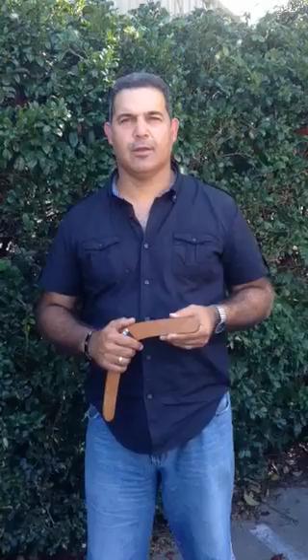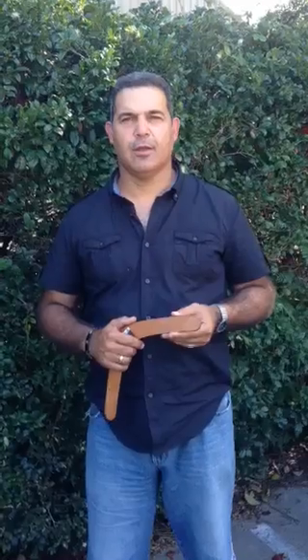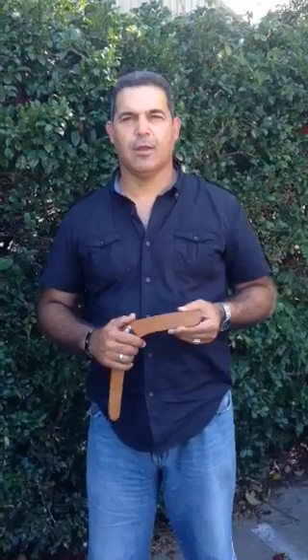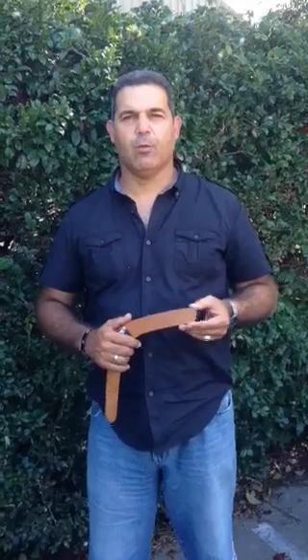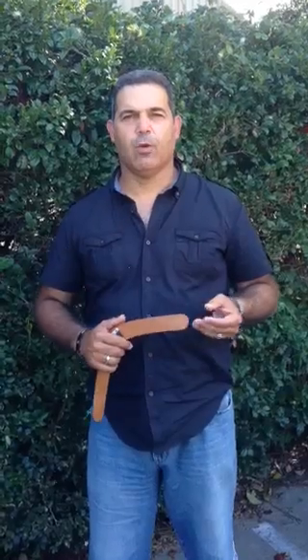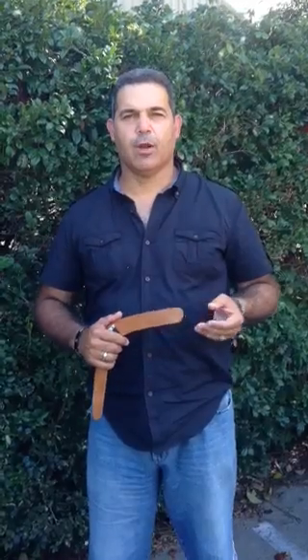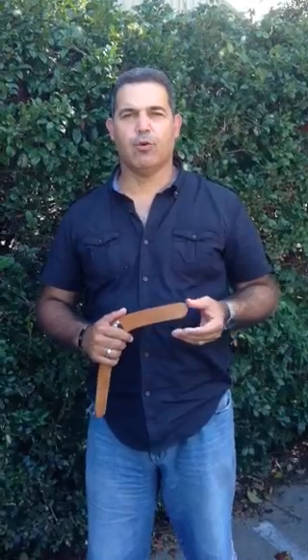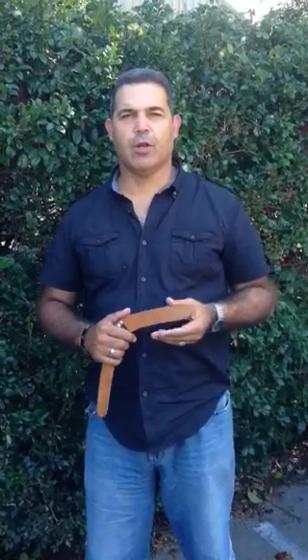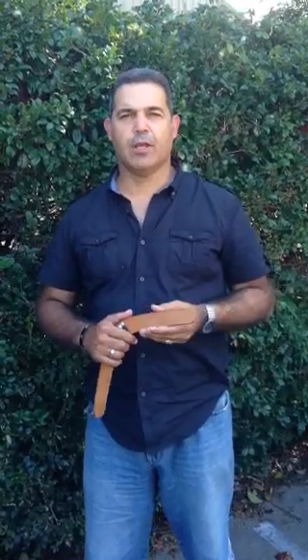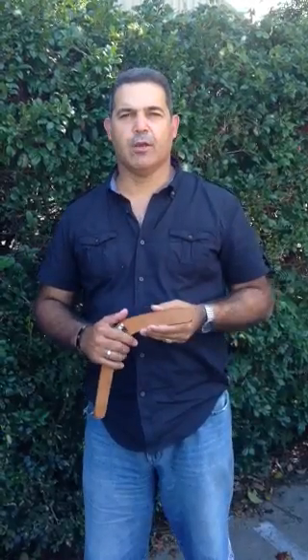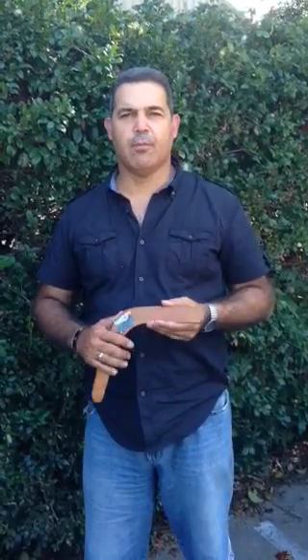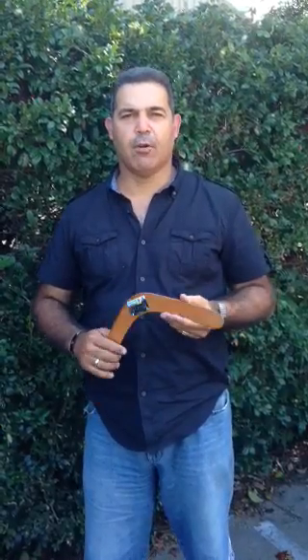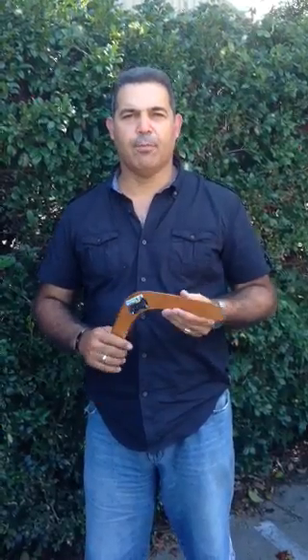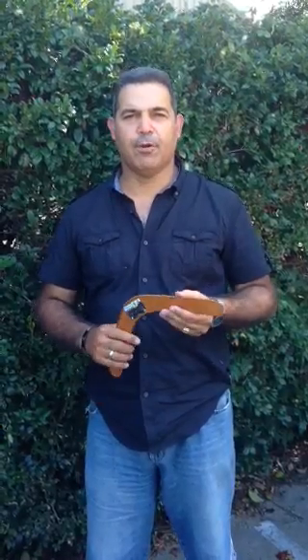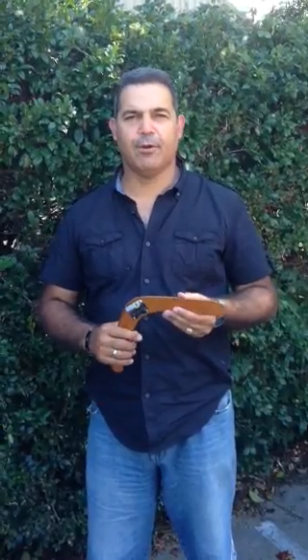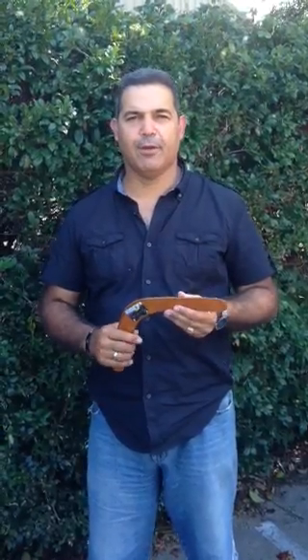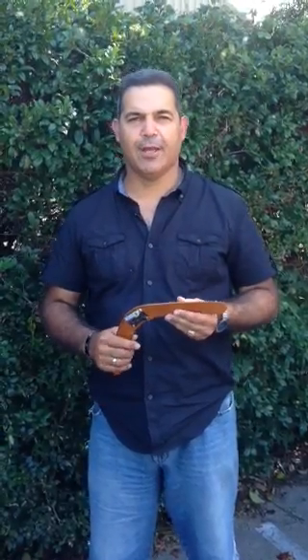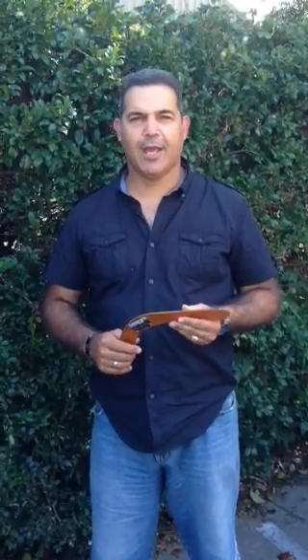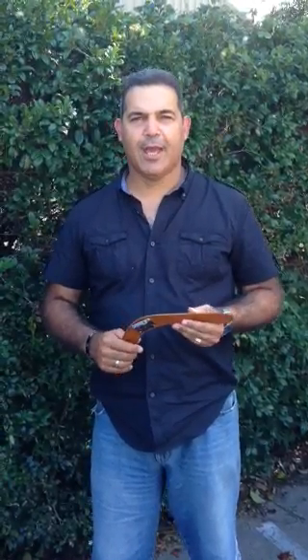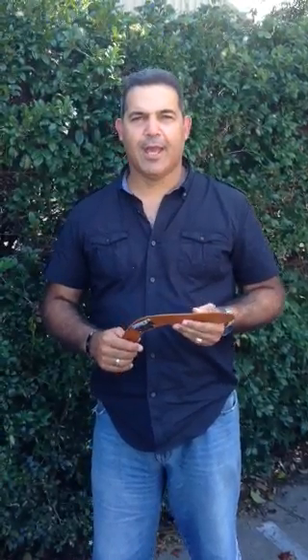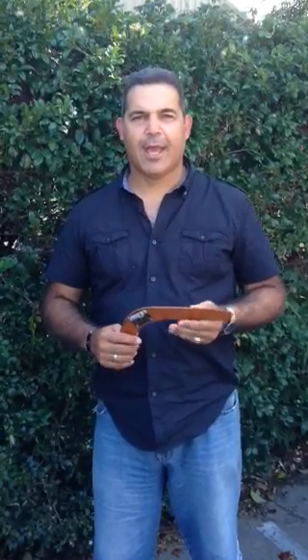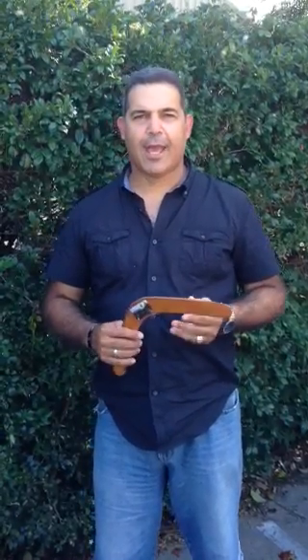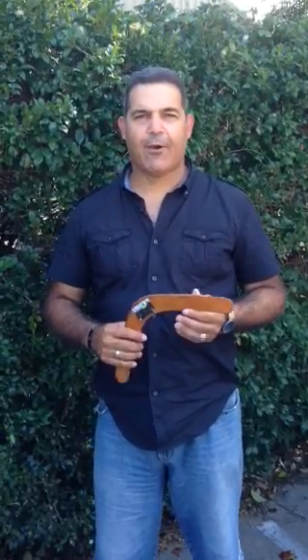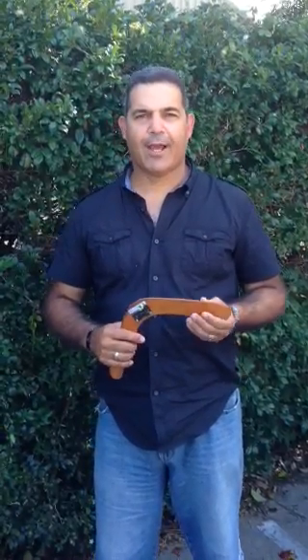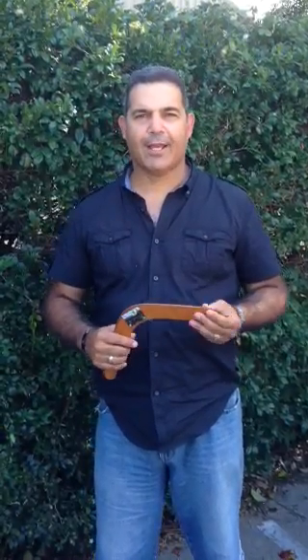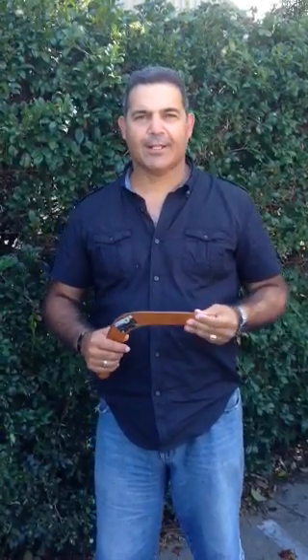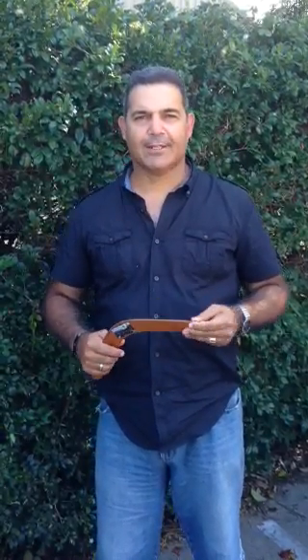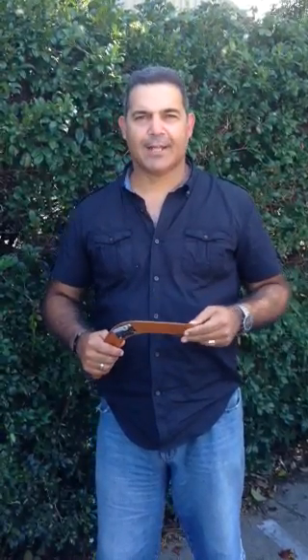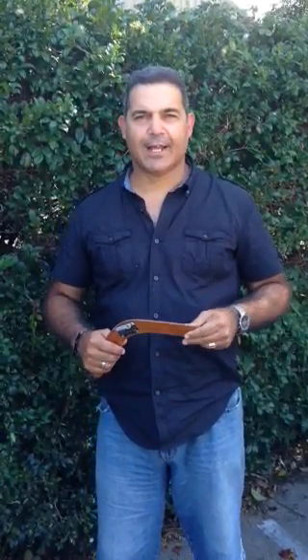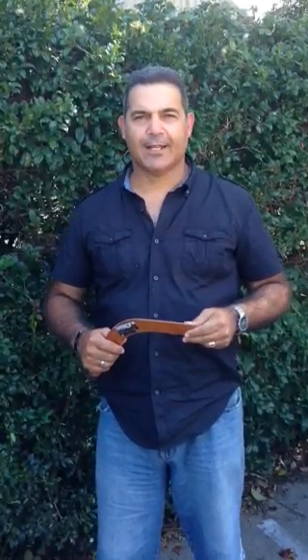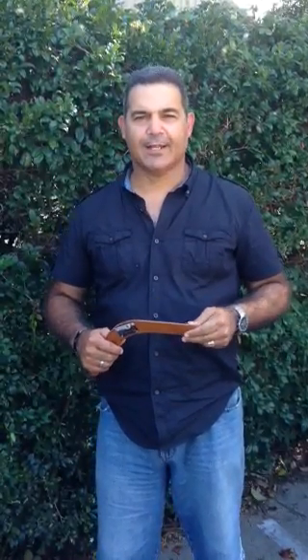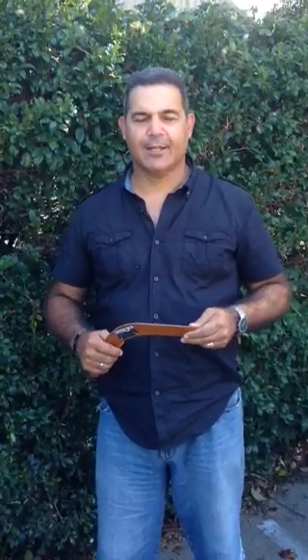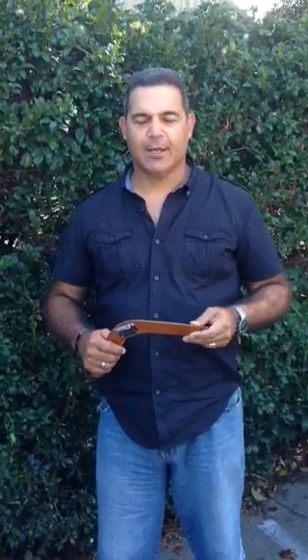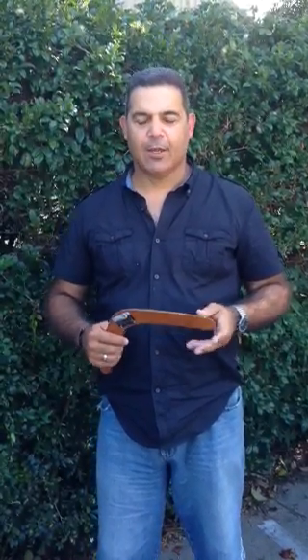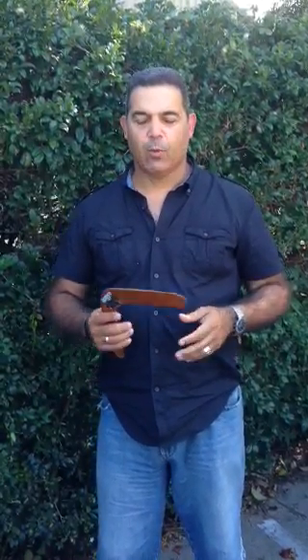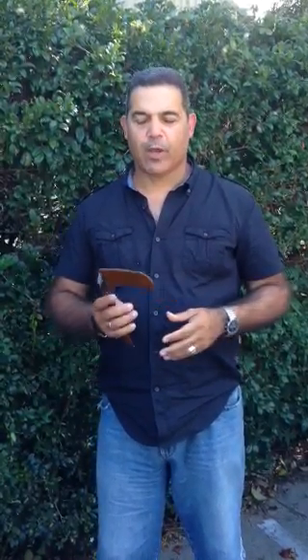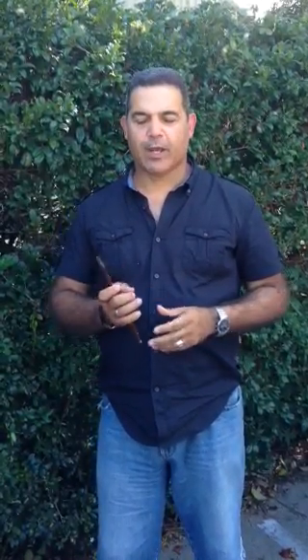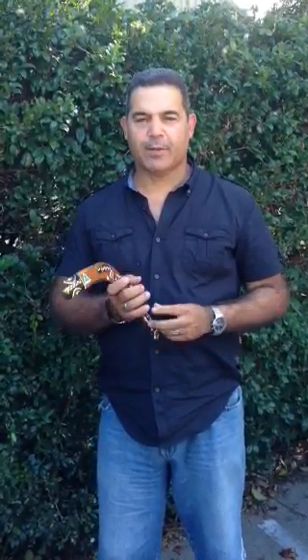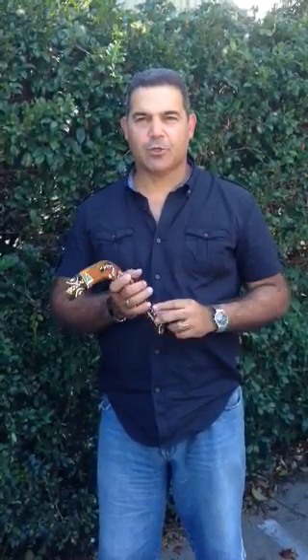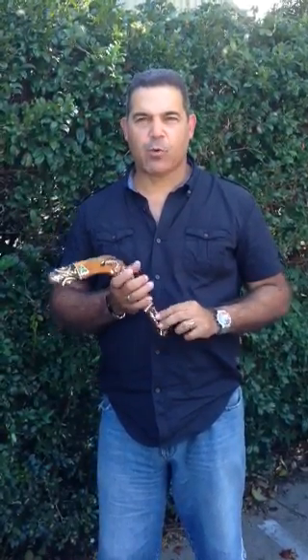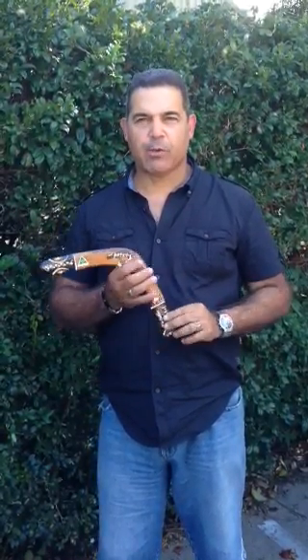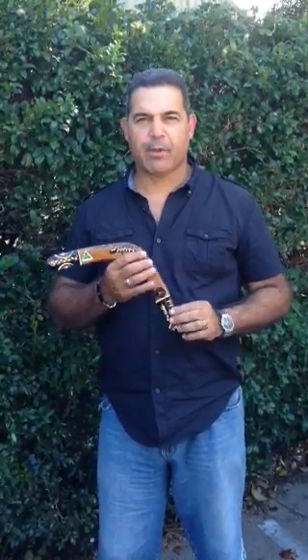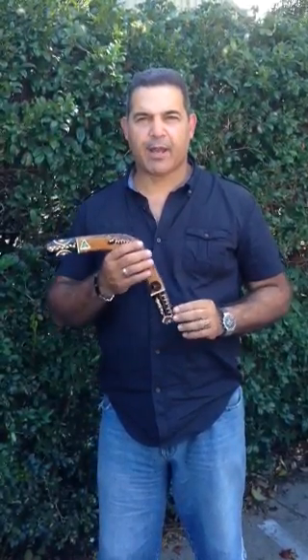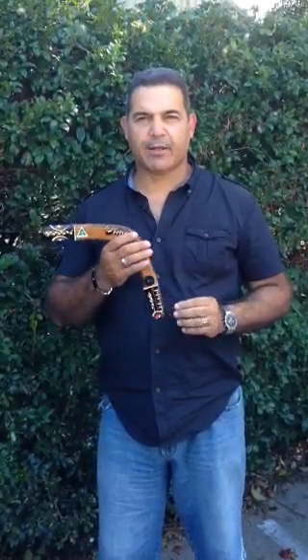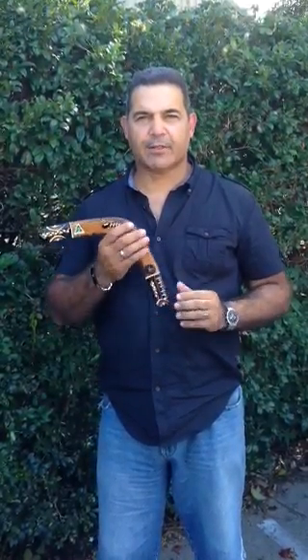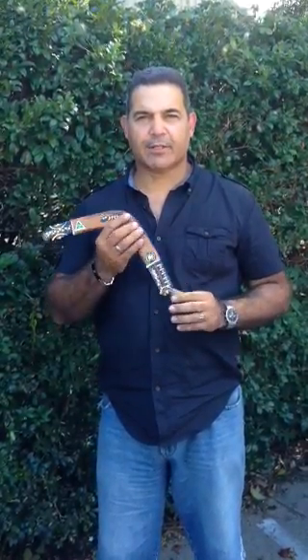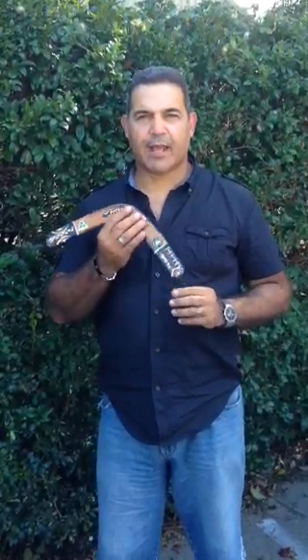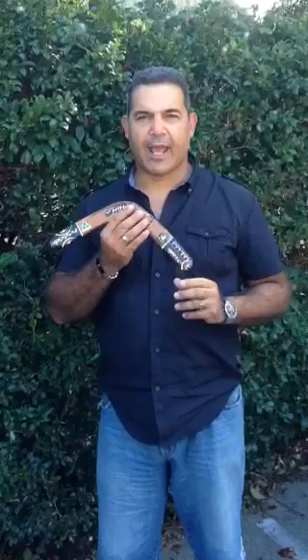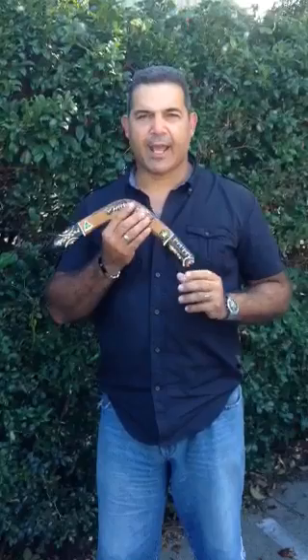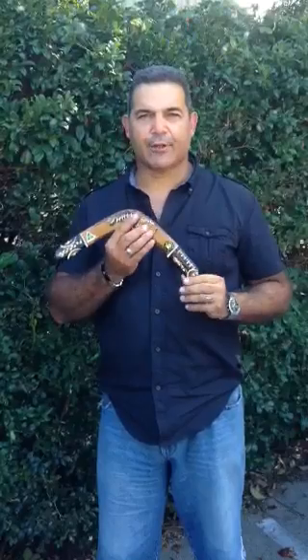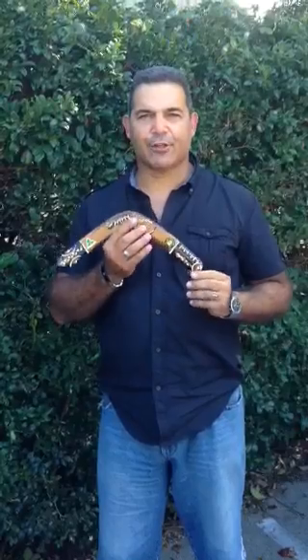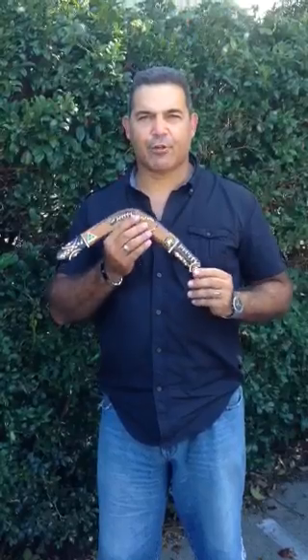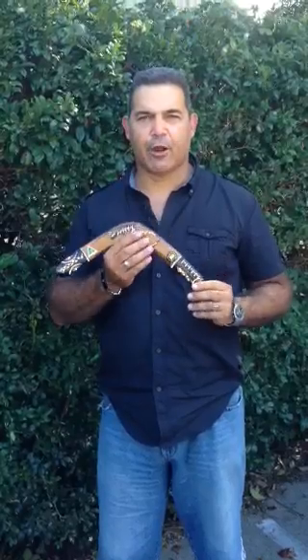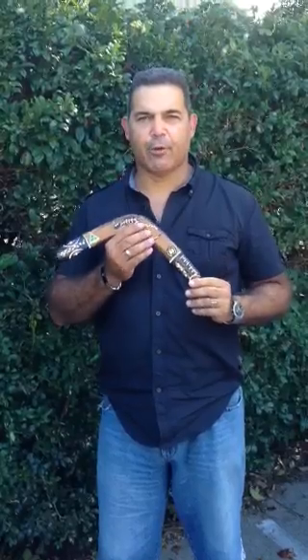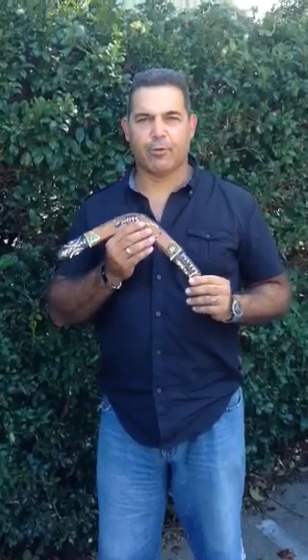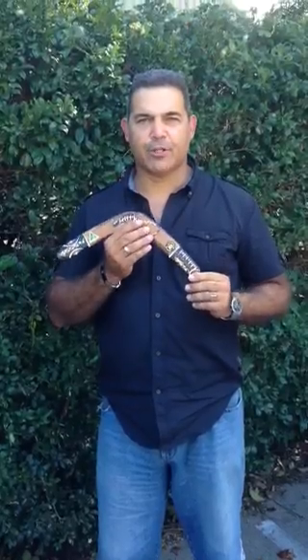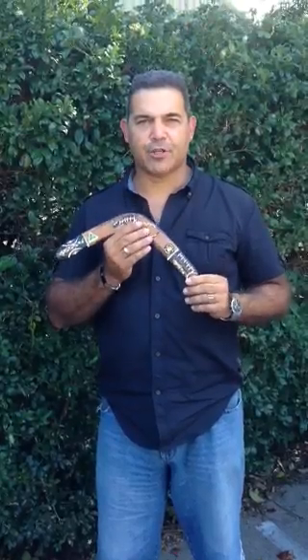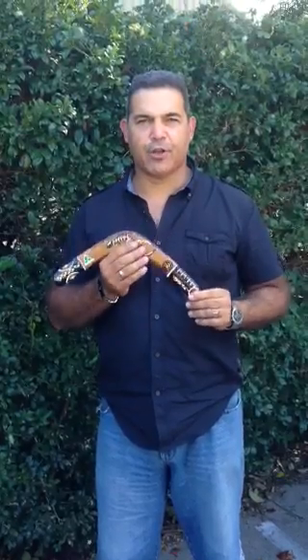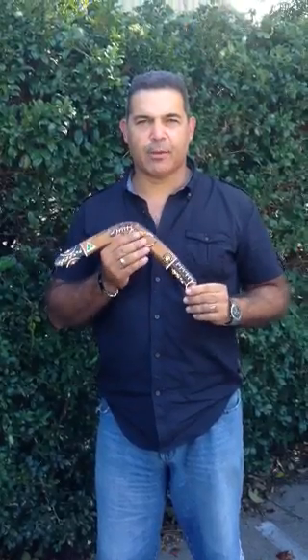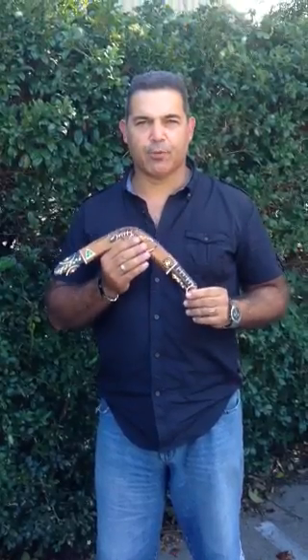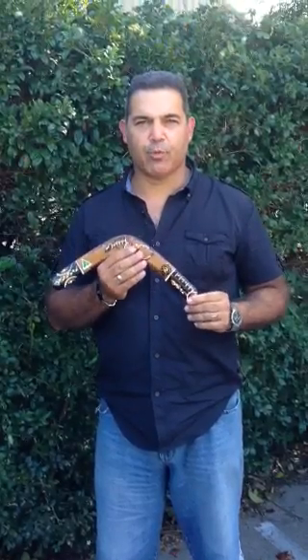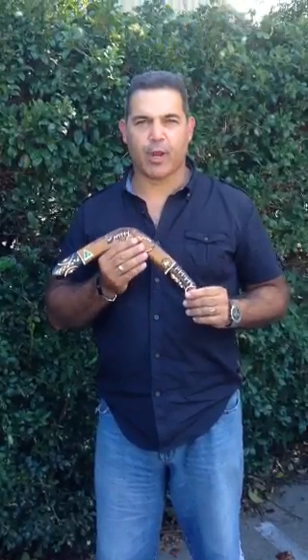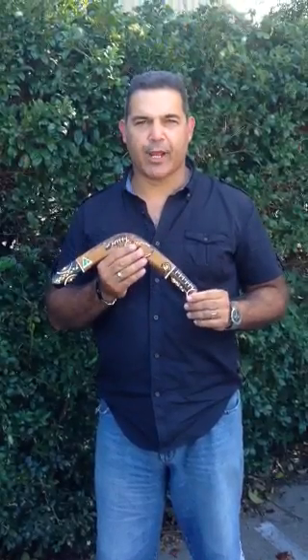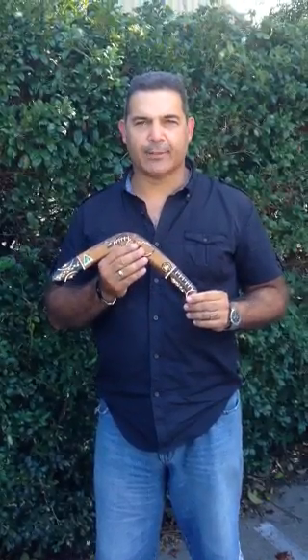What a moolah you mob! How are you today? We're going to be talking about how to throw a returning boomerang.